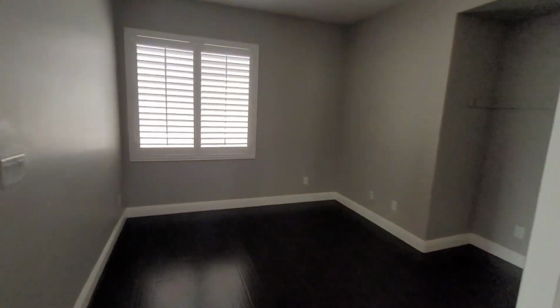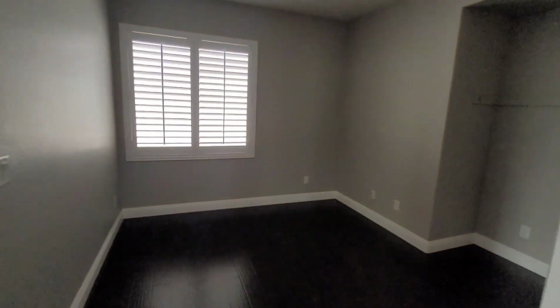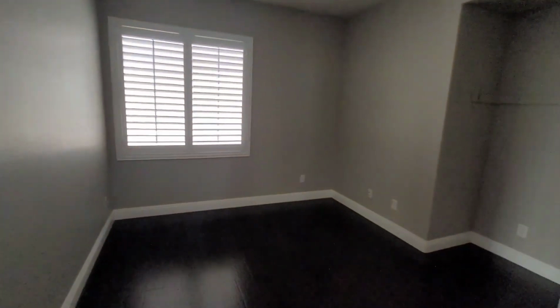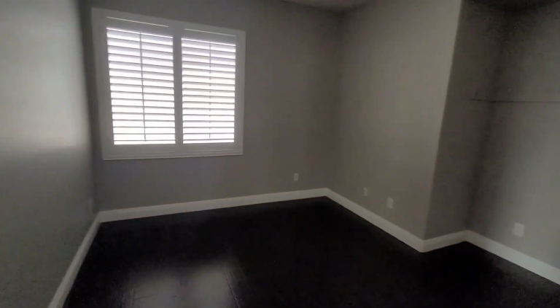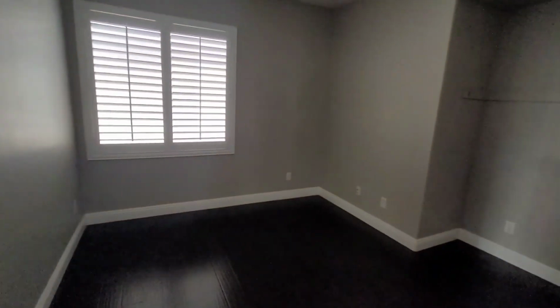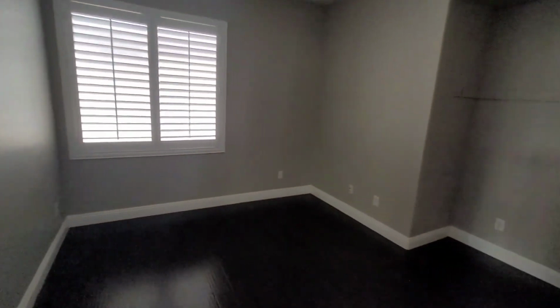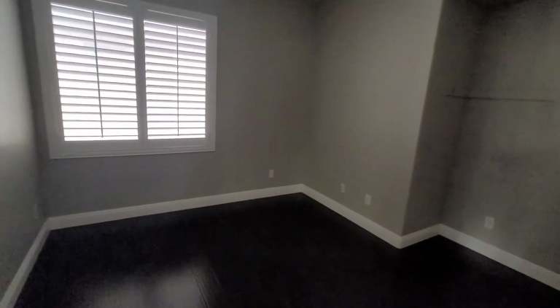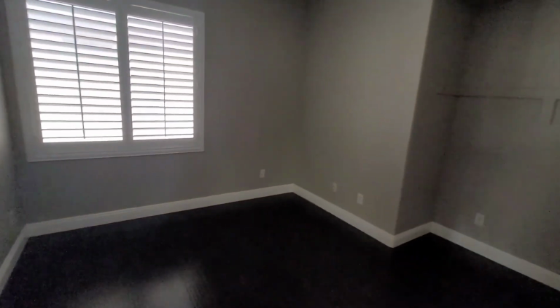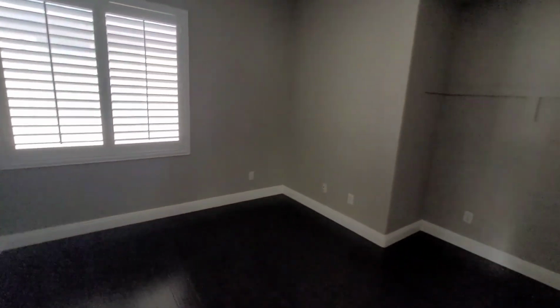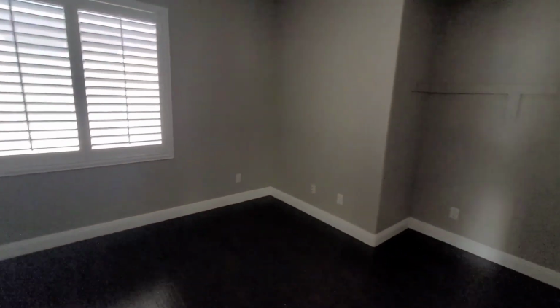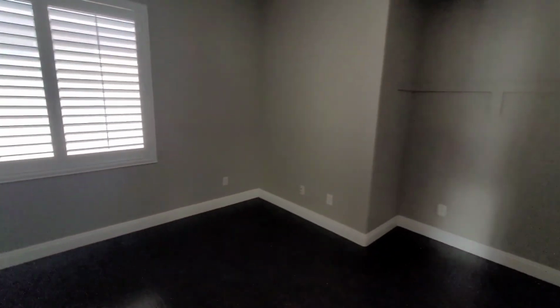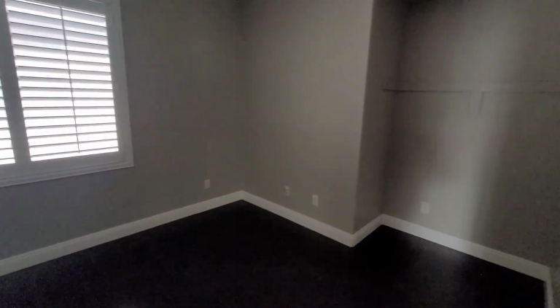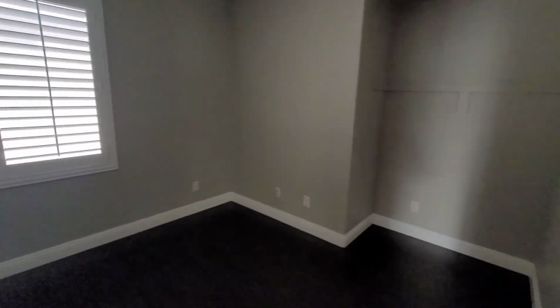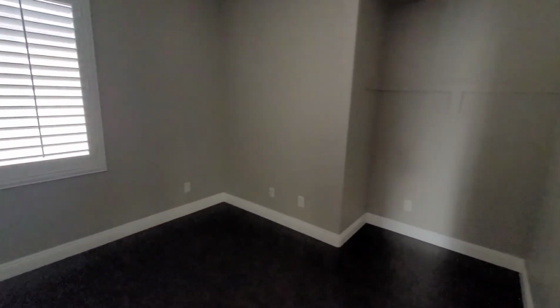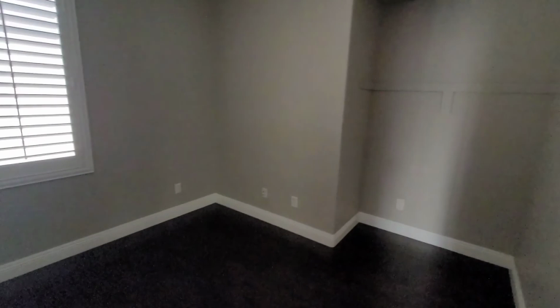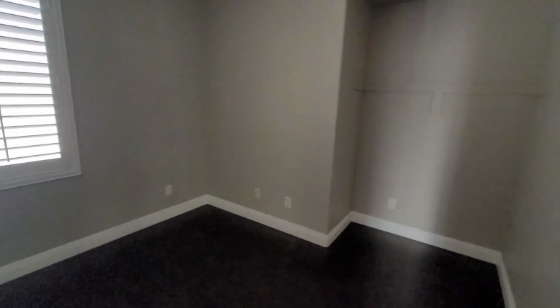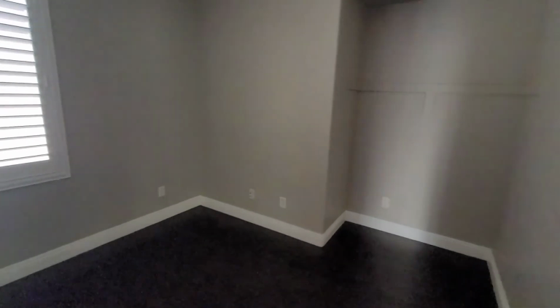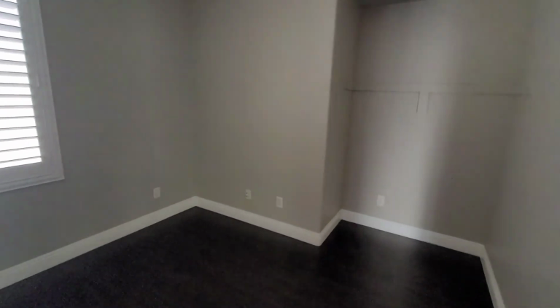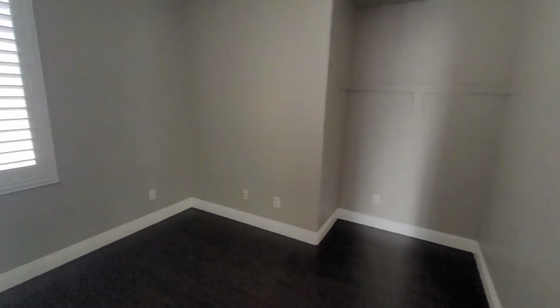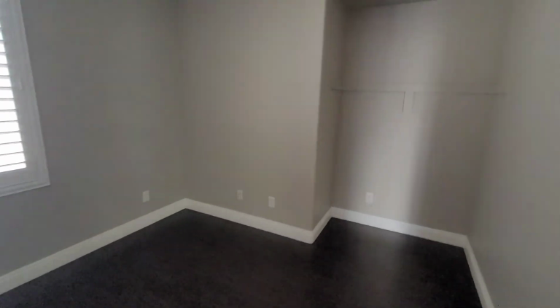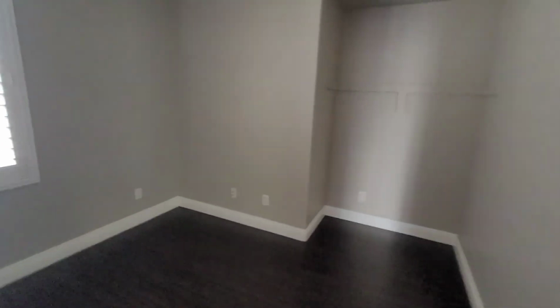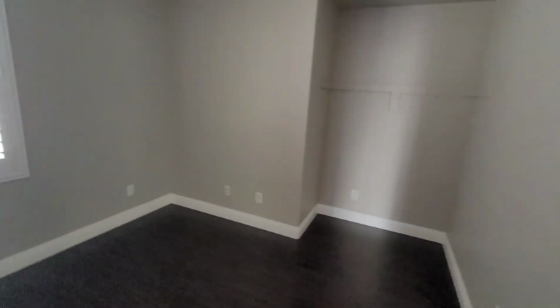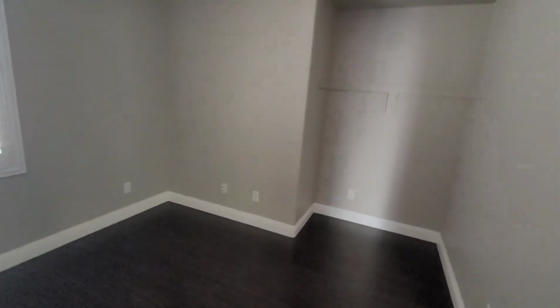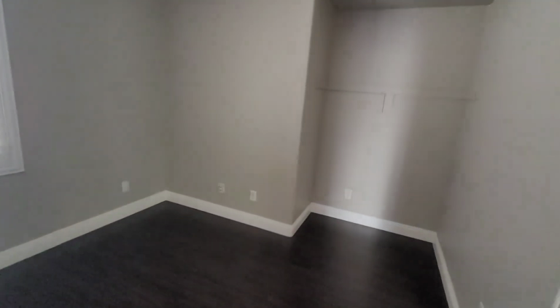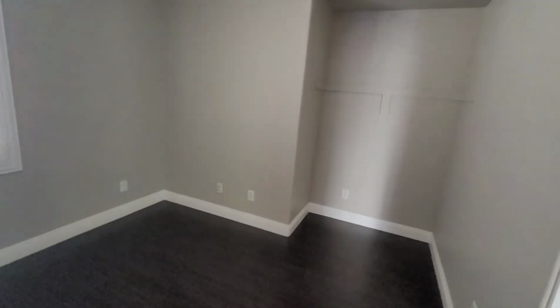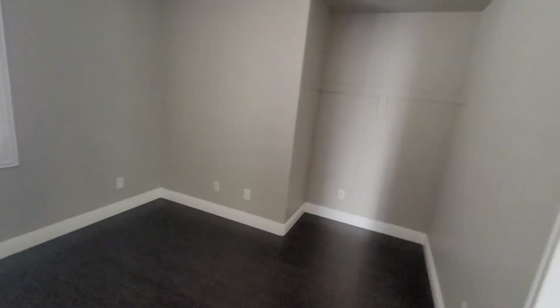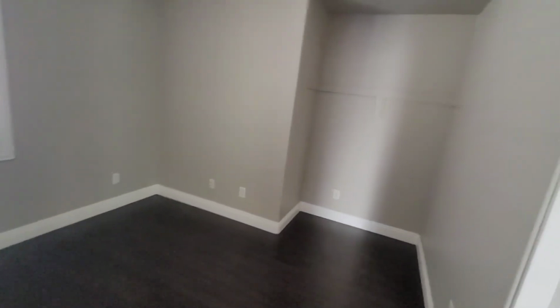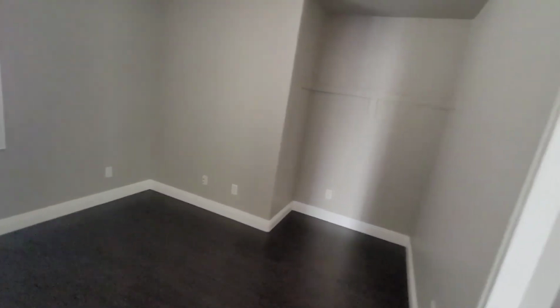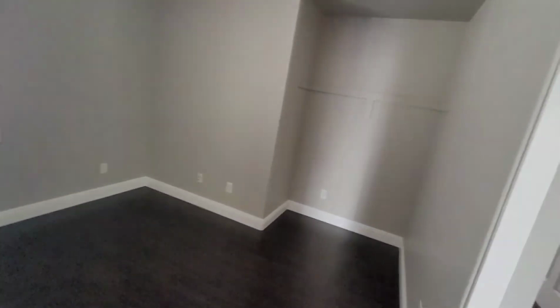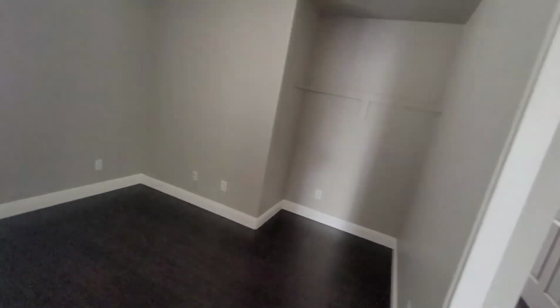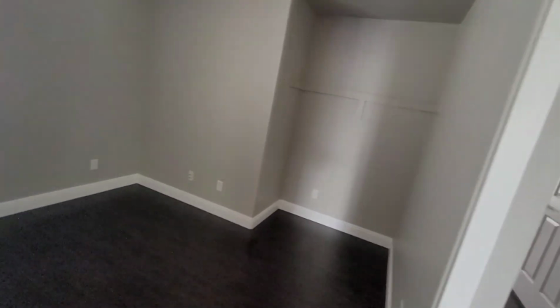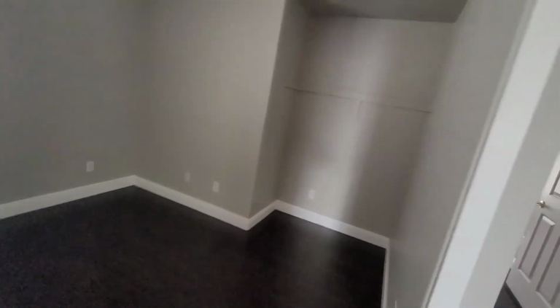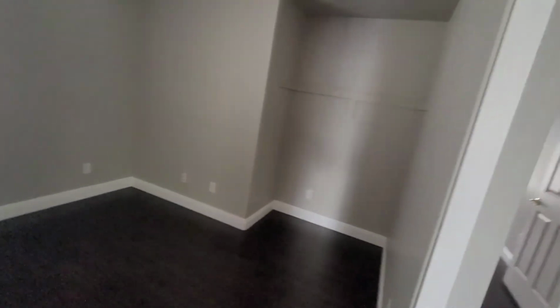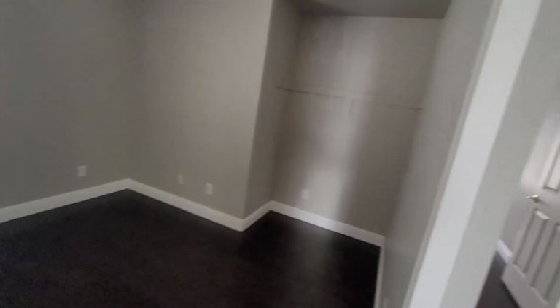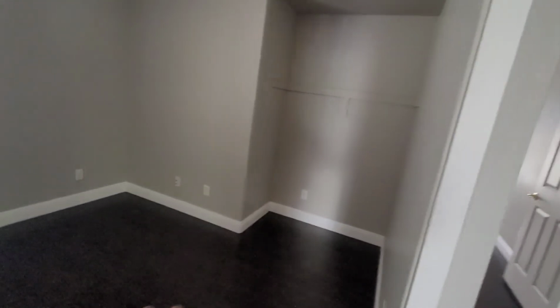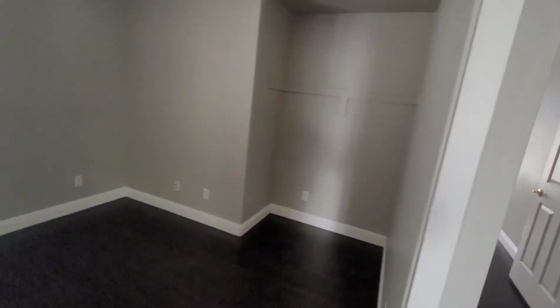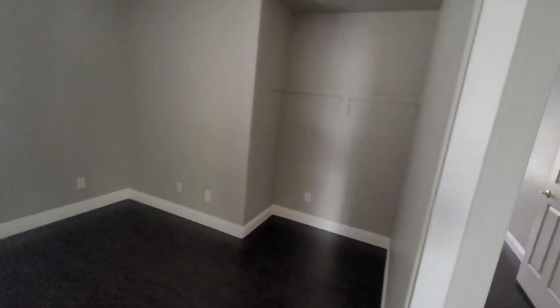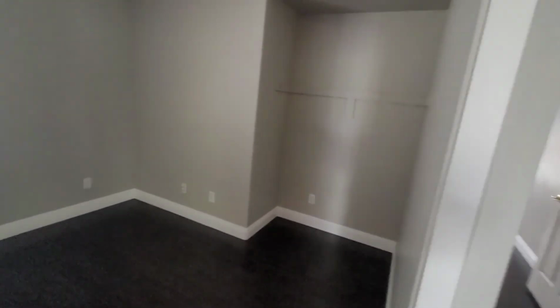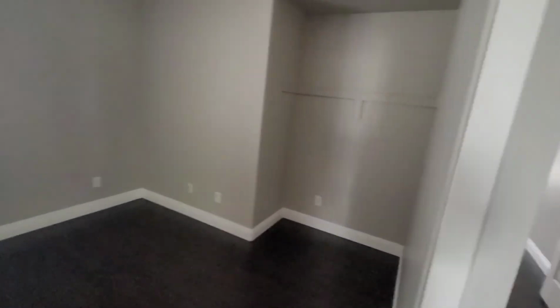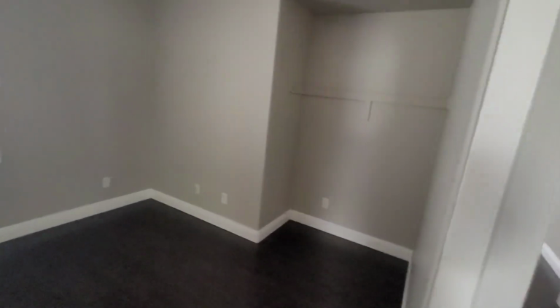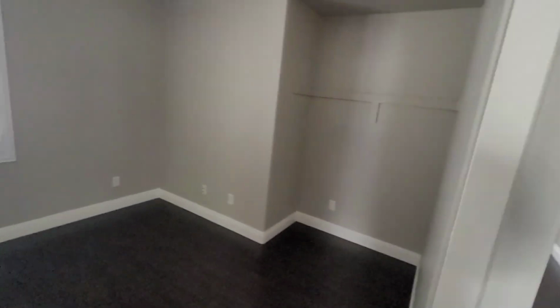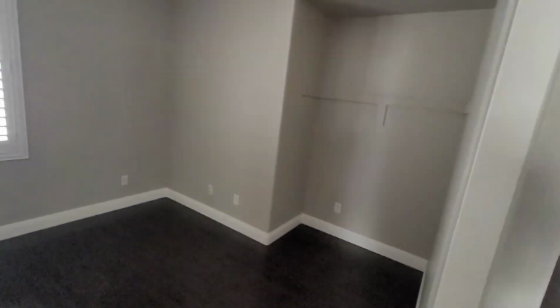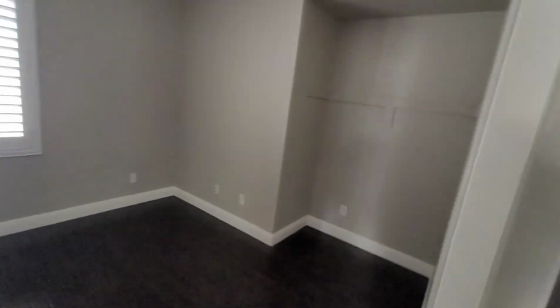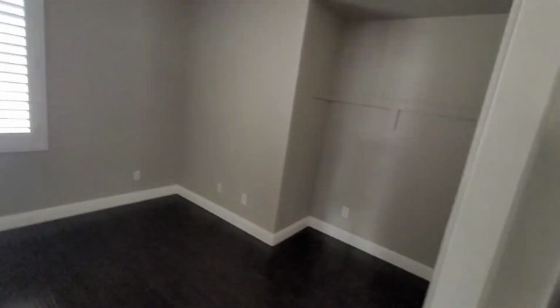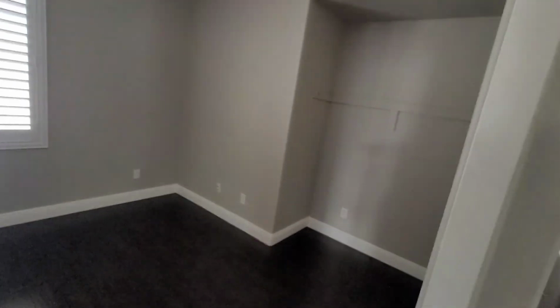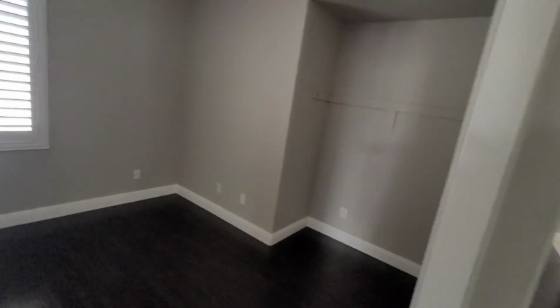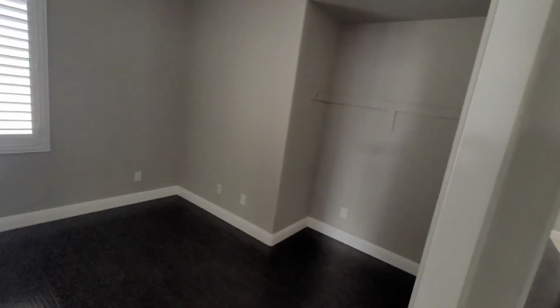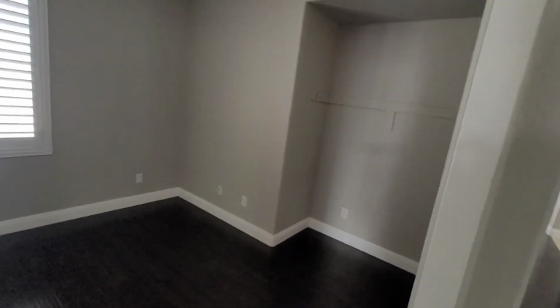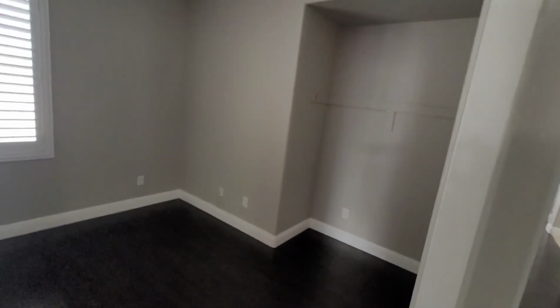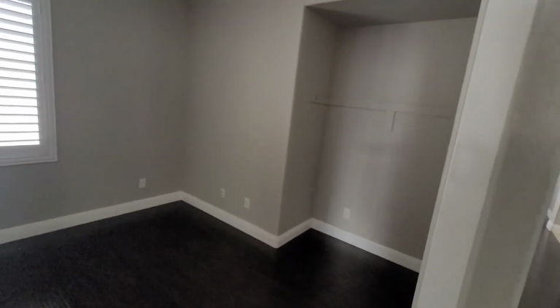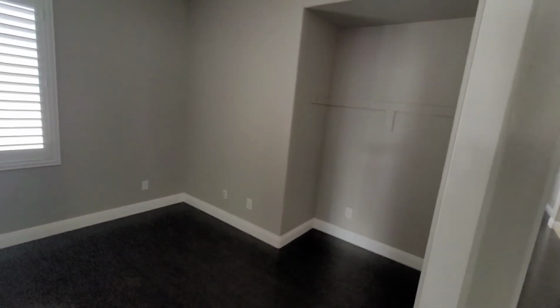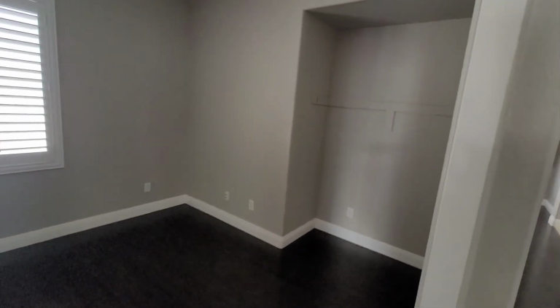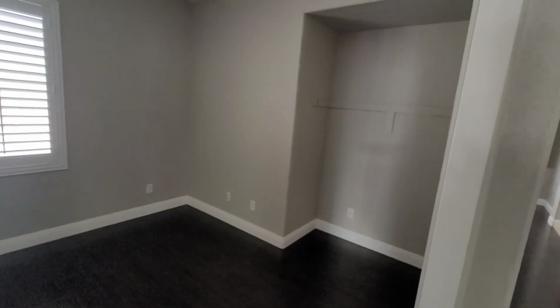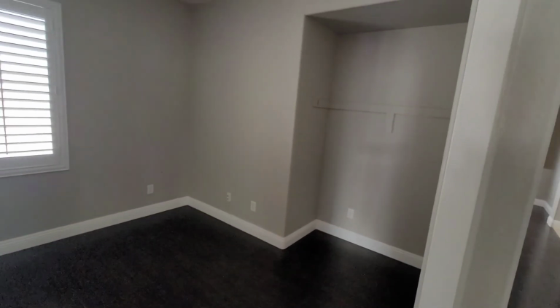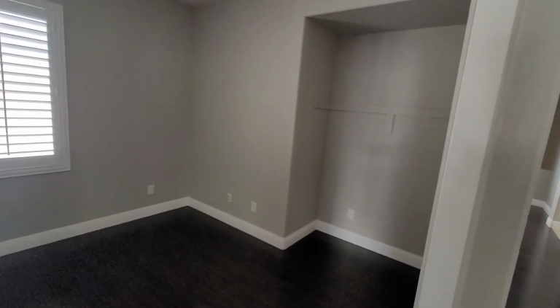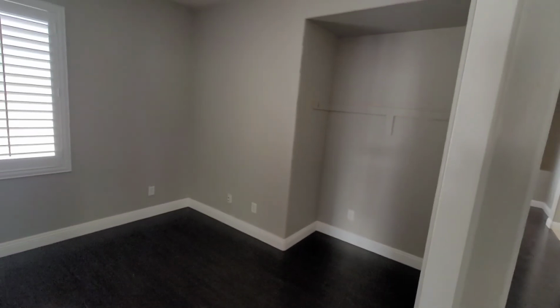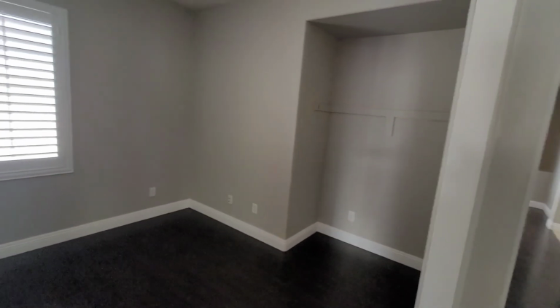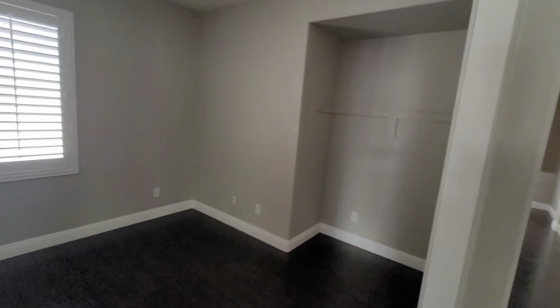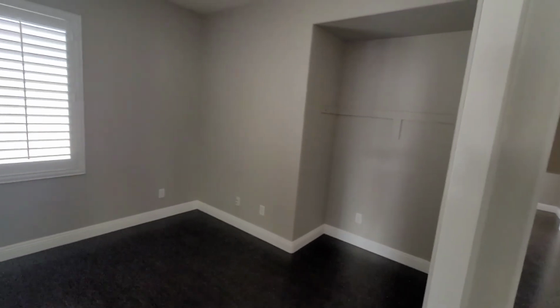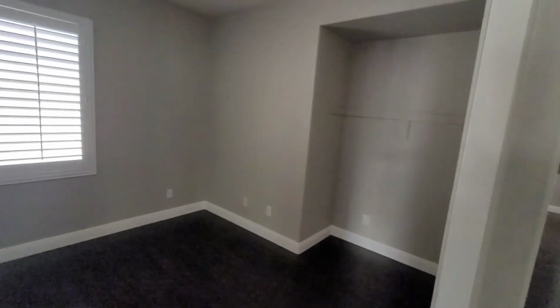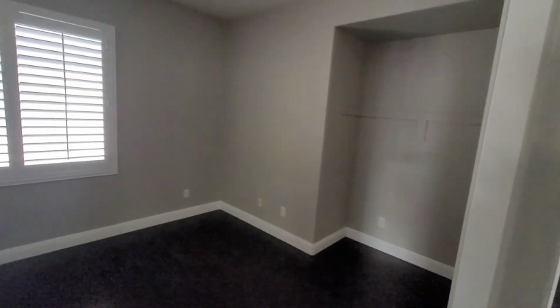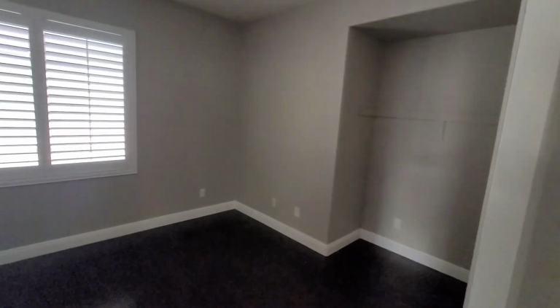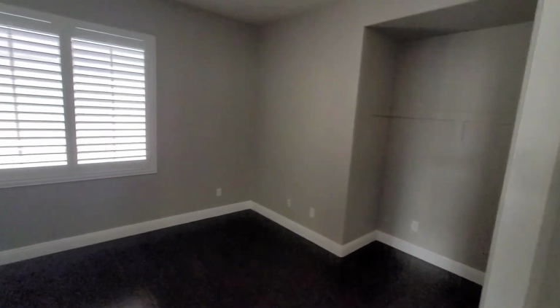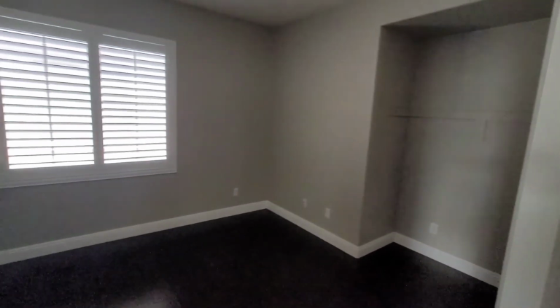Right off you have a den. It looks like it could easily be a bedroom — they just took out the closet doors.